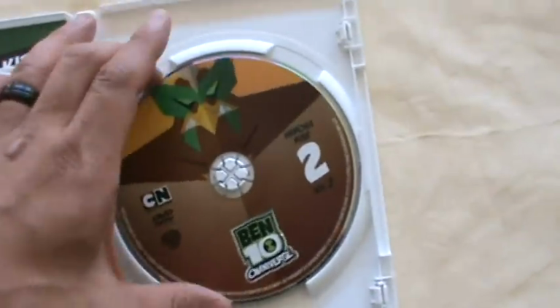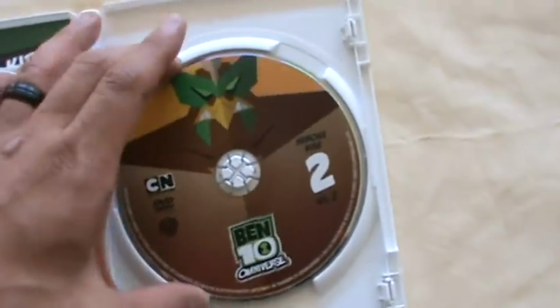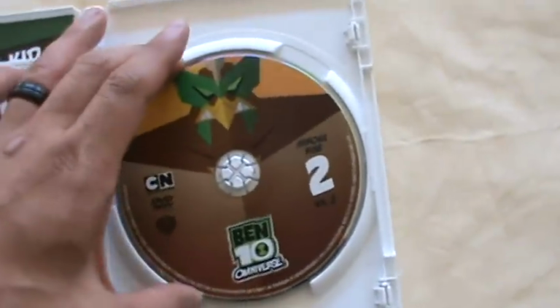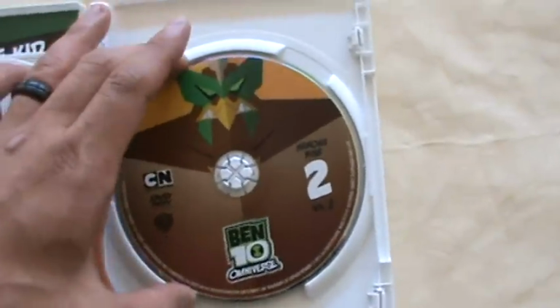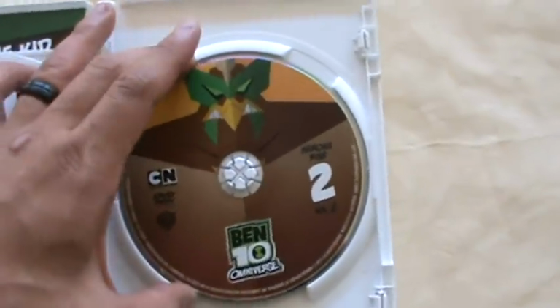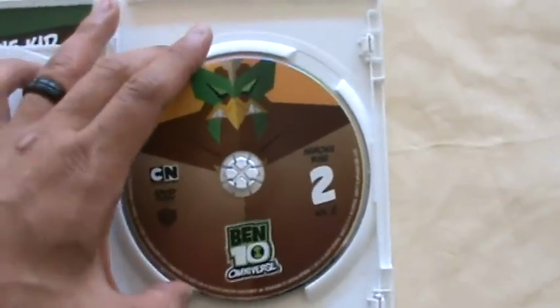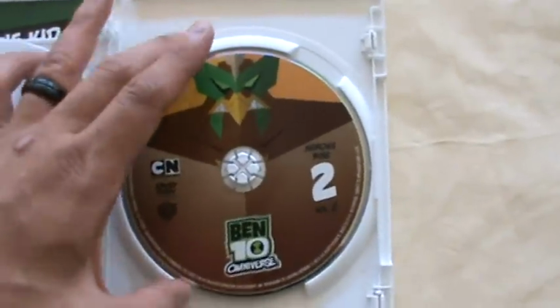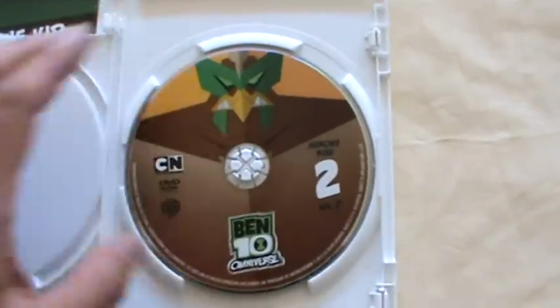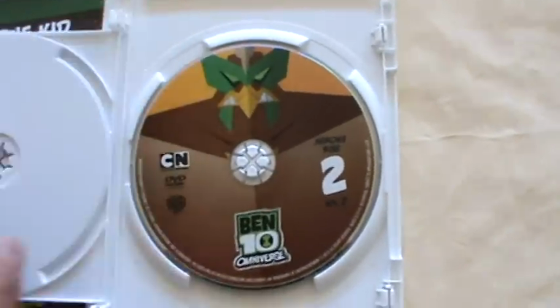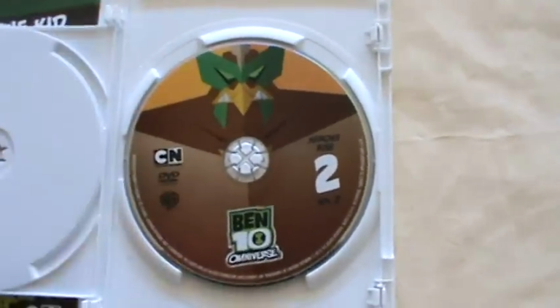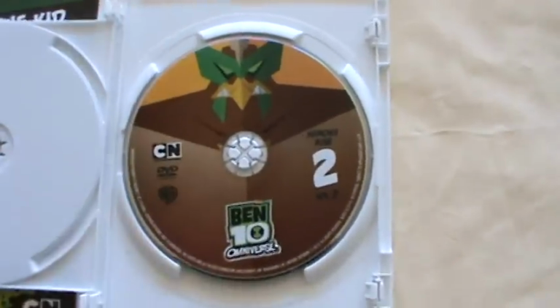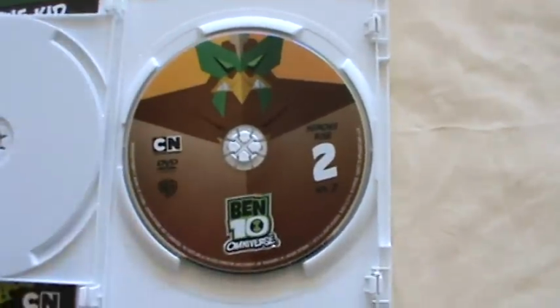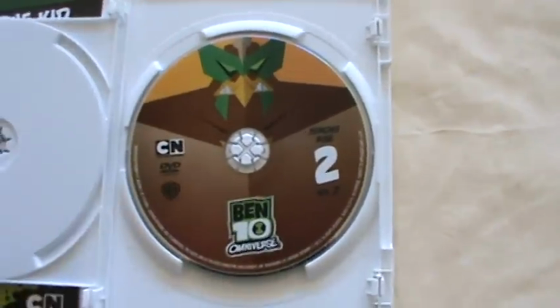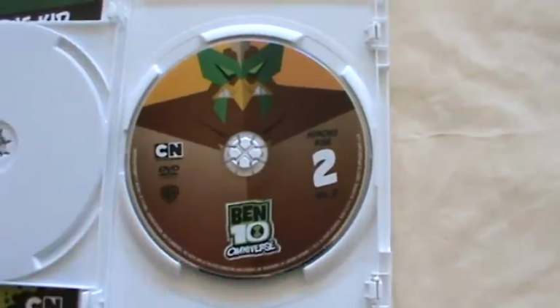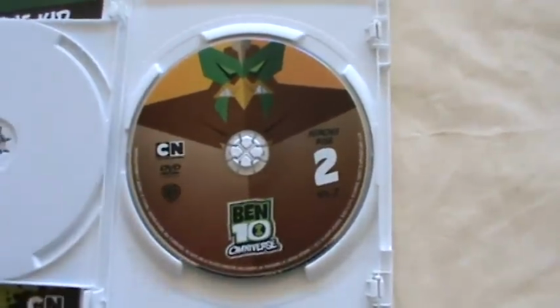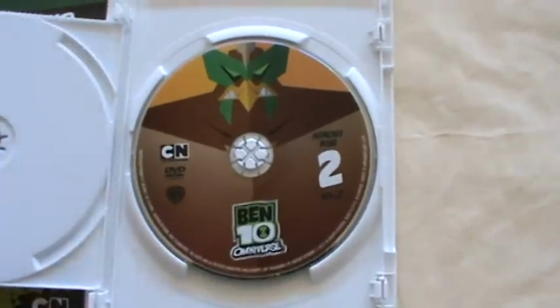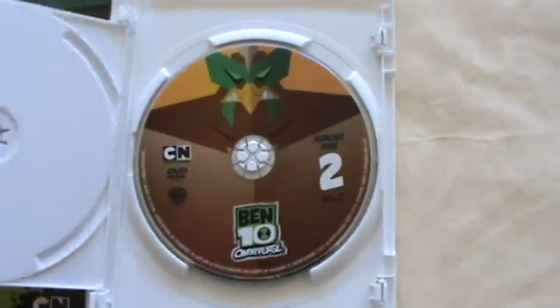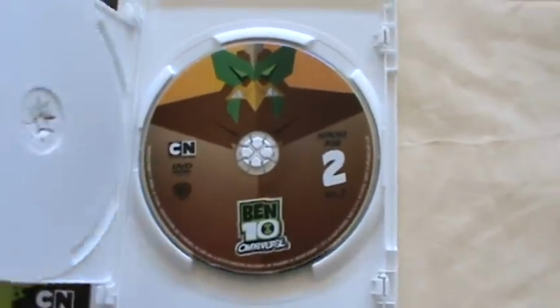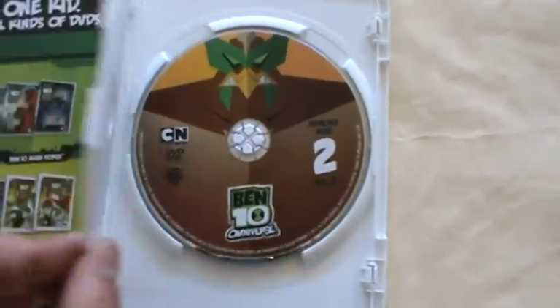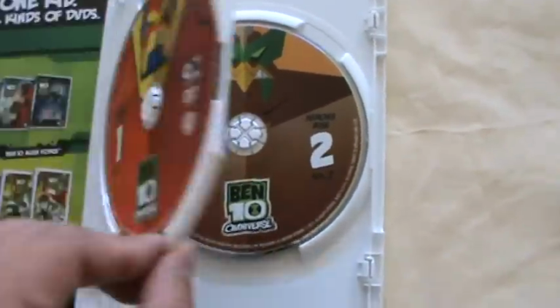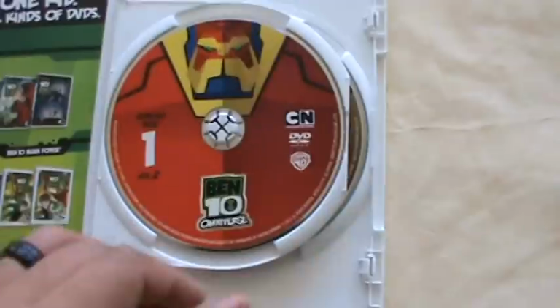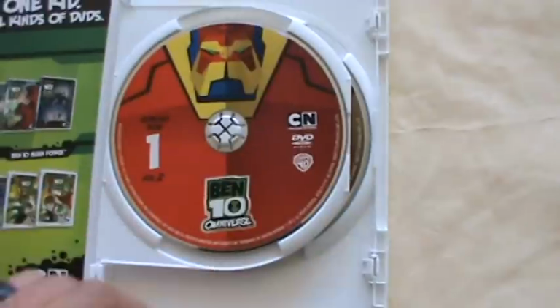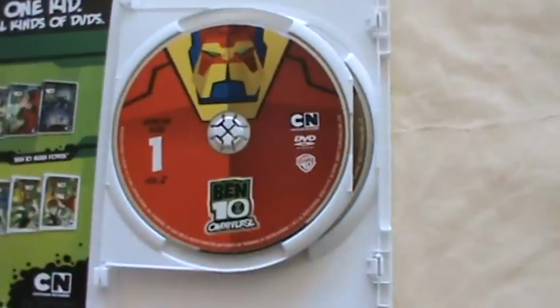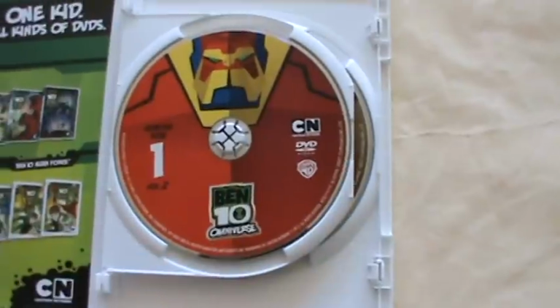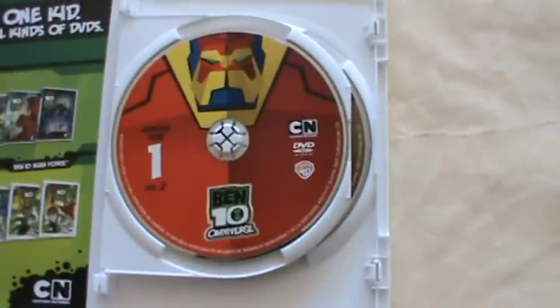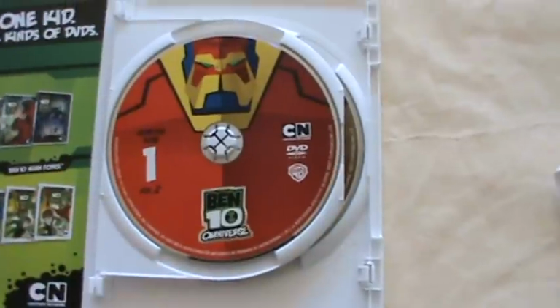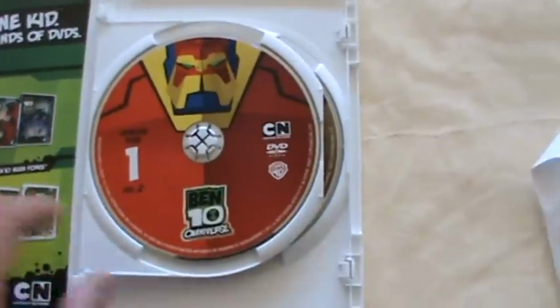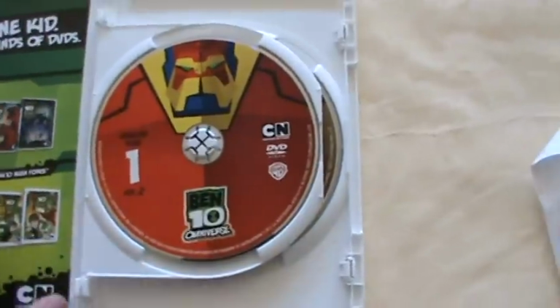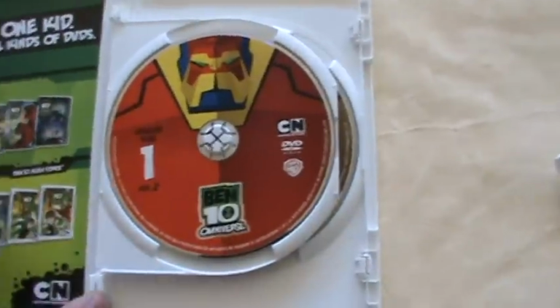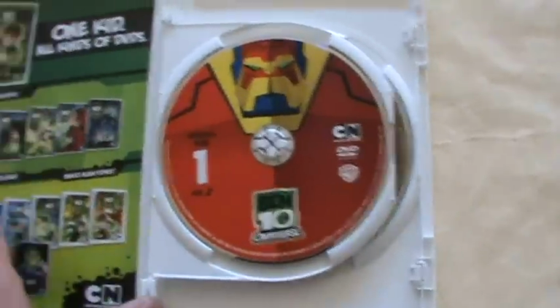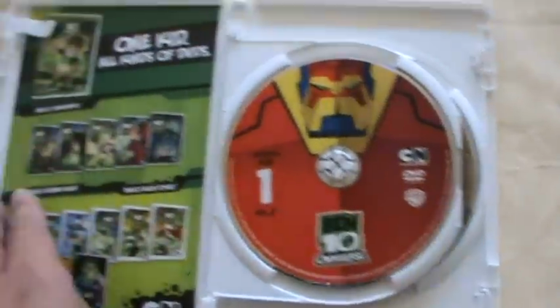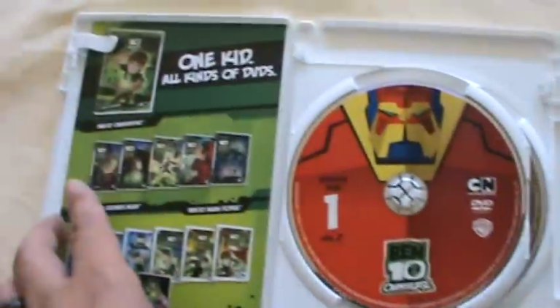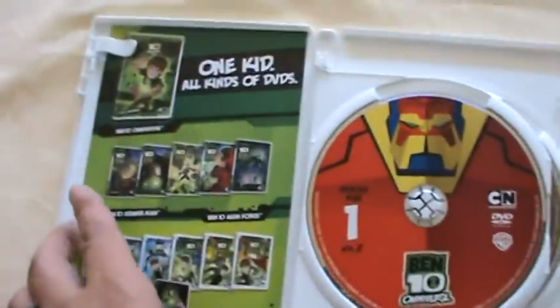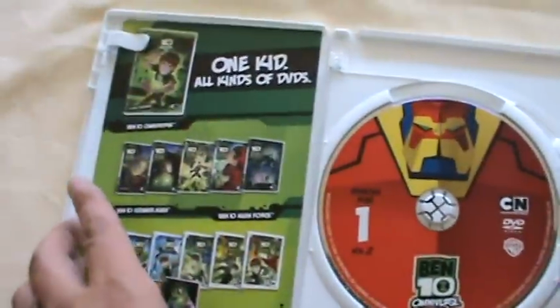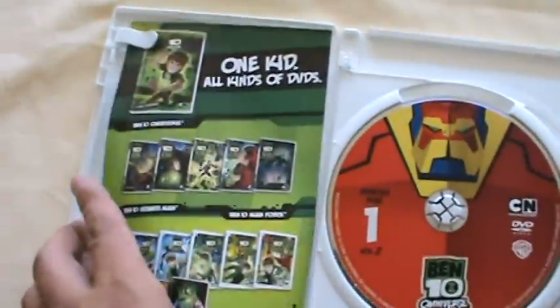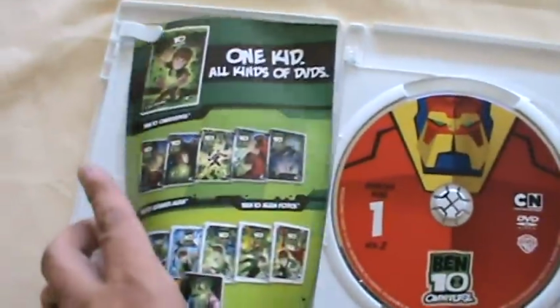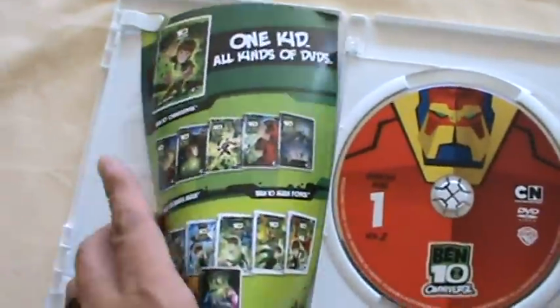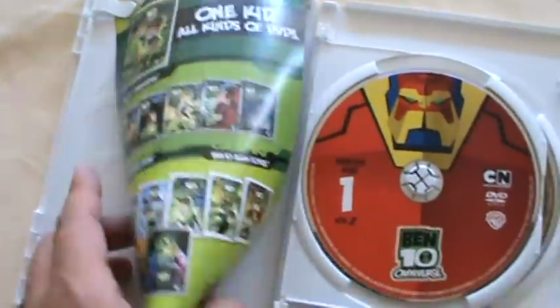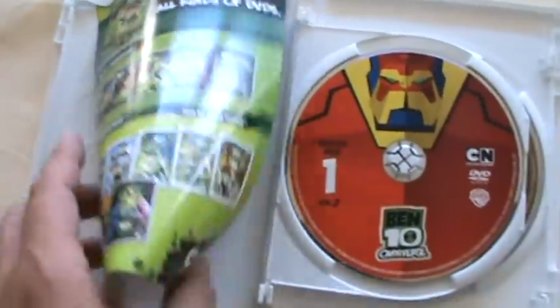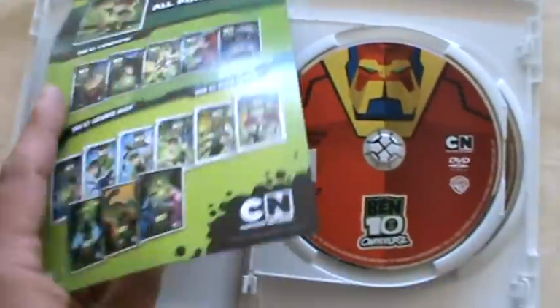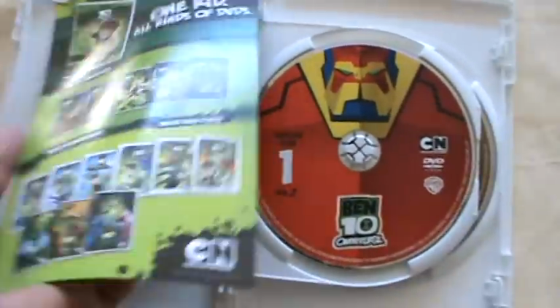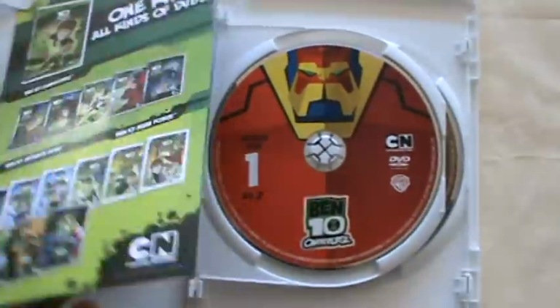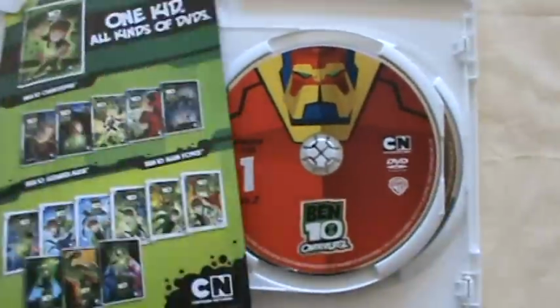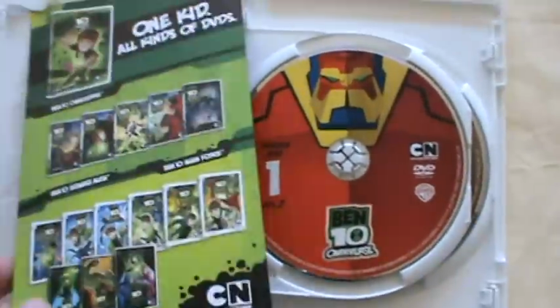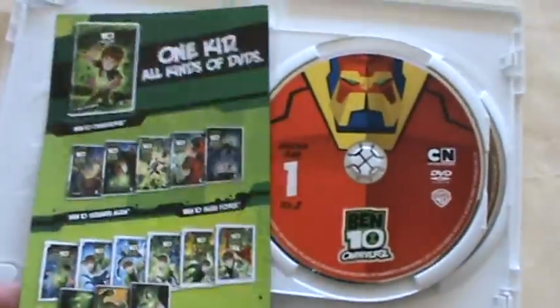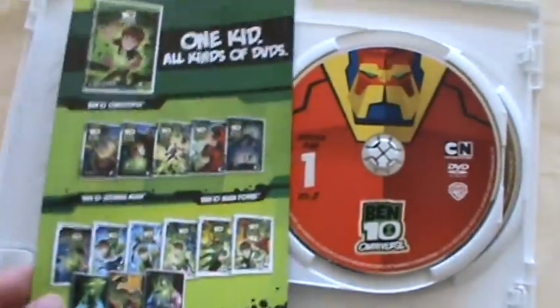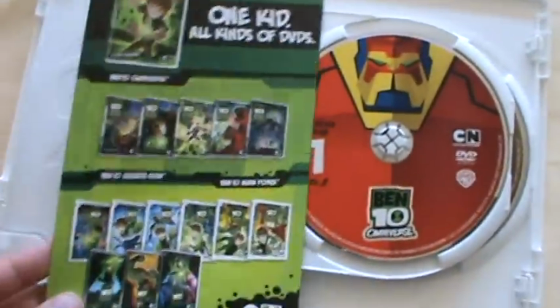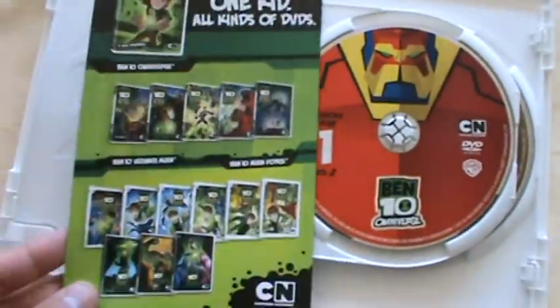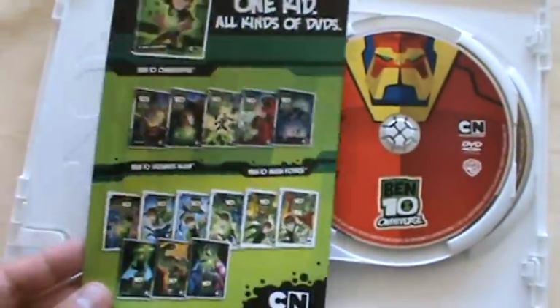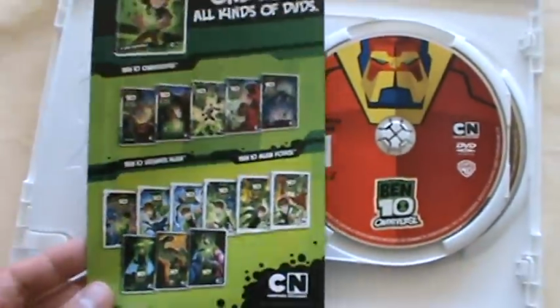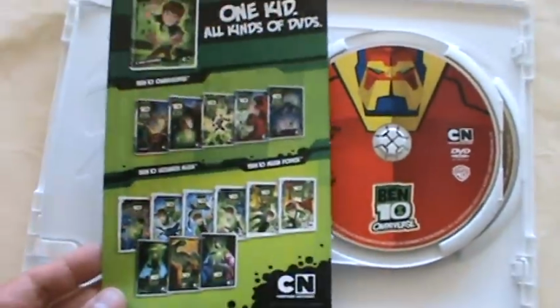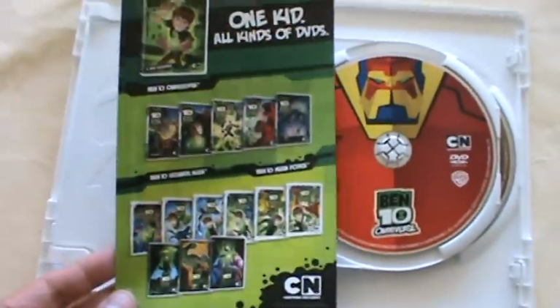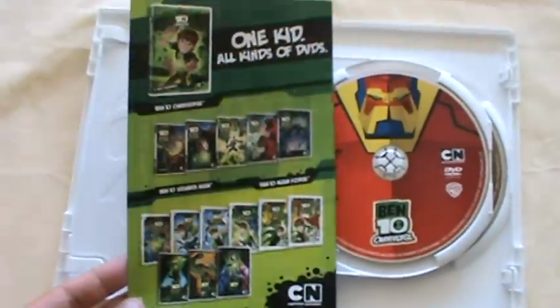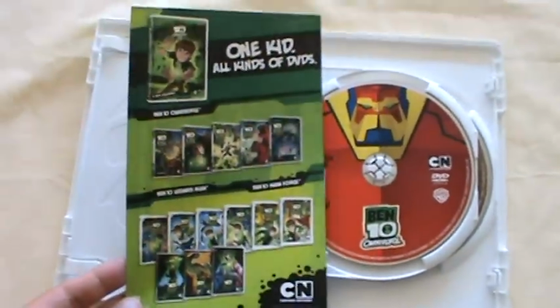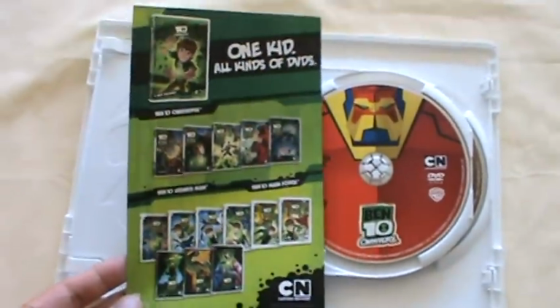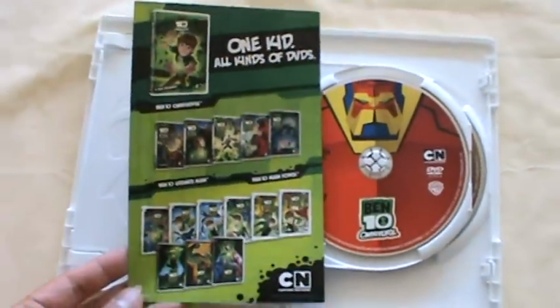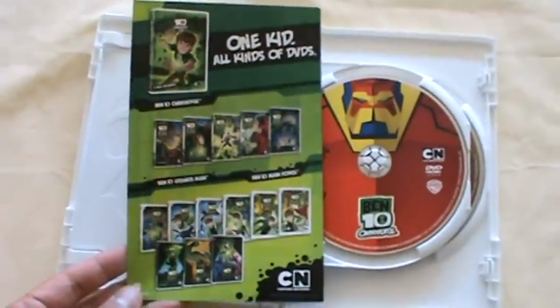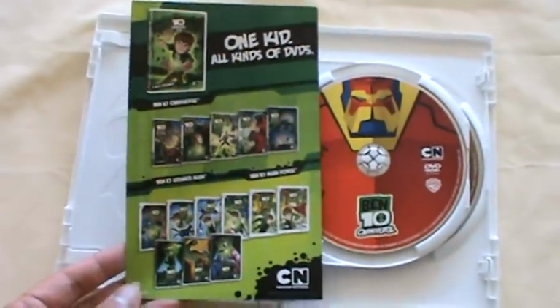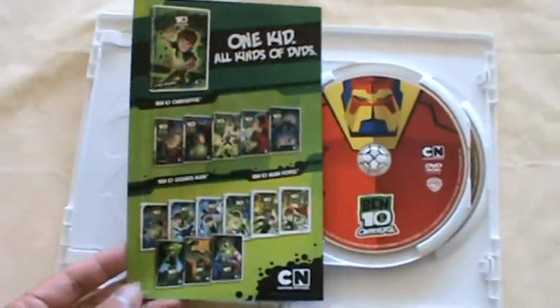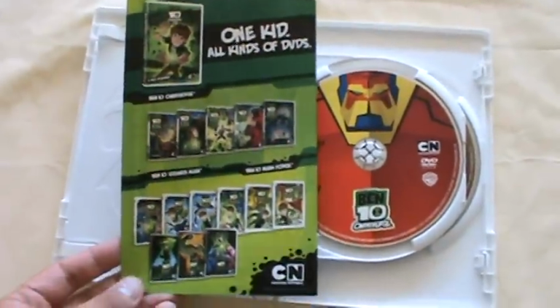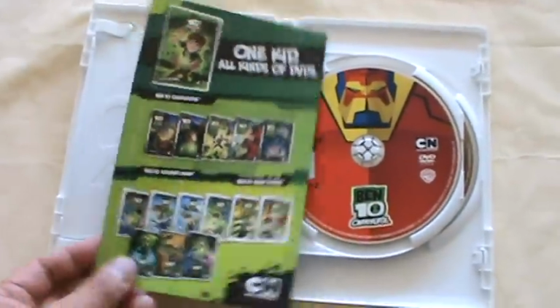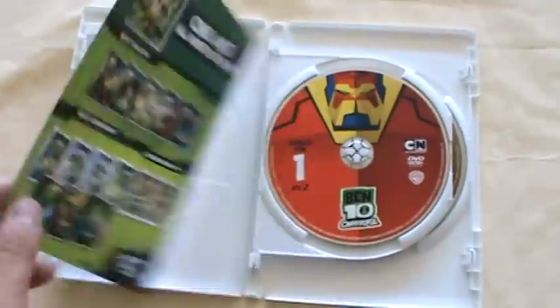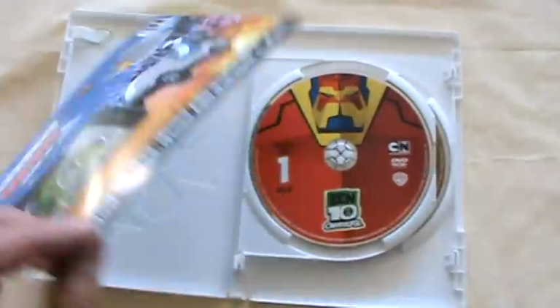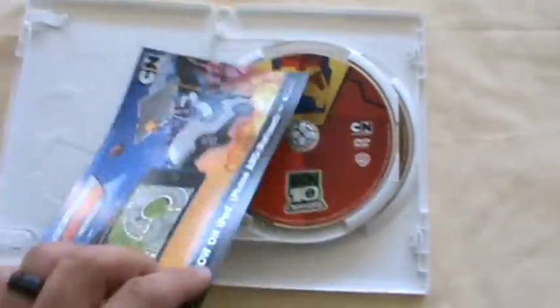I haven't had time to actually watch these yet, so I have no idea which aliens these are. The insert is just another promotional, as usual, for more Ben 10 stuff.